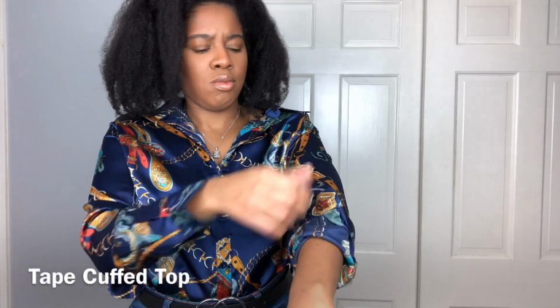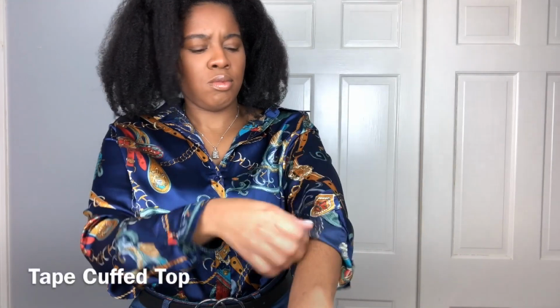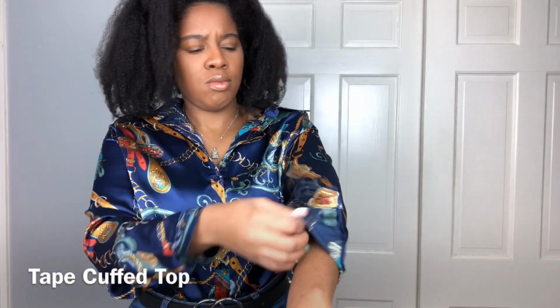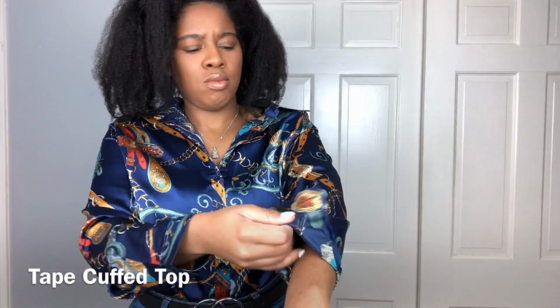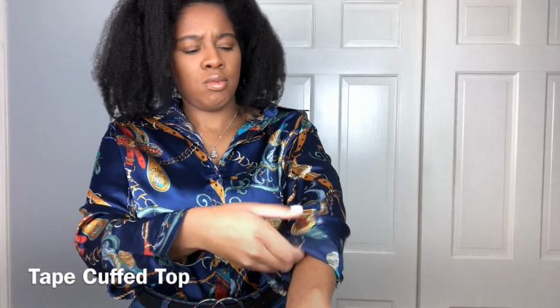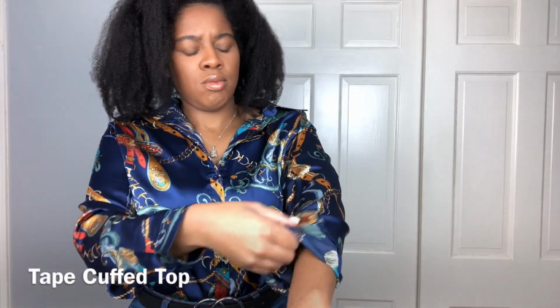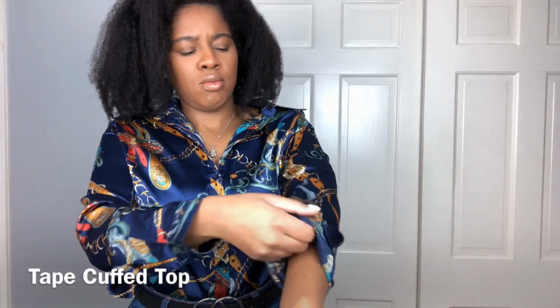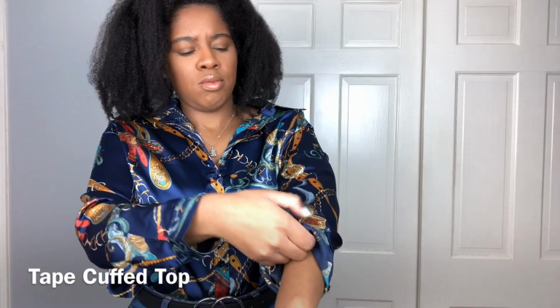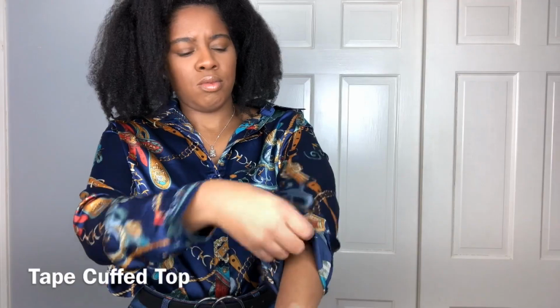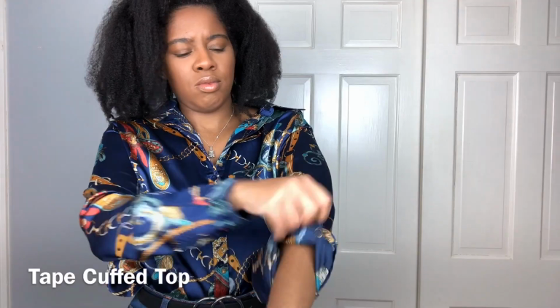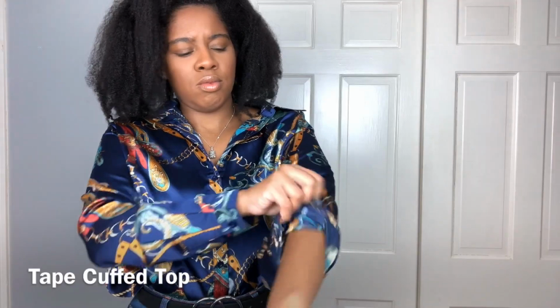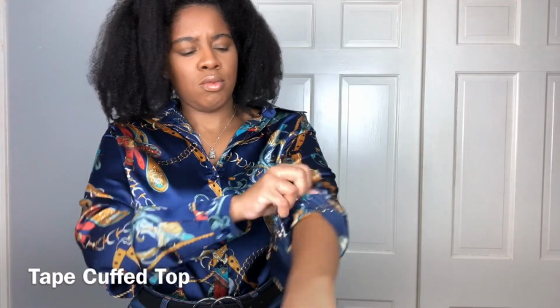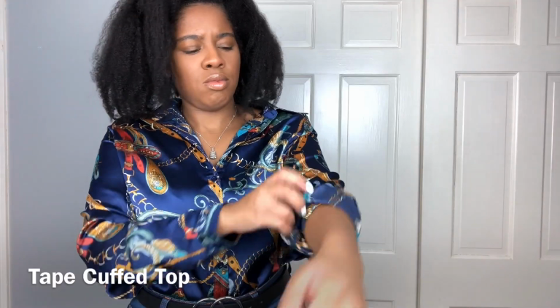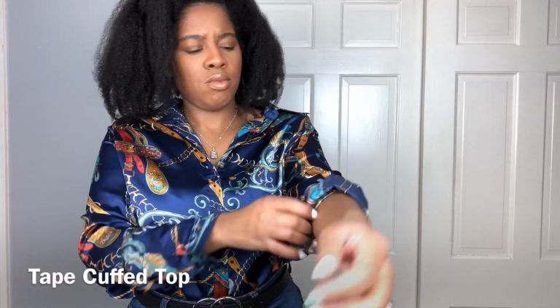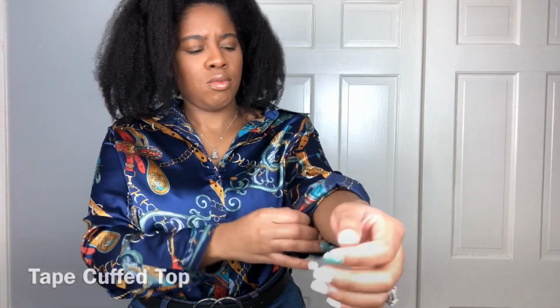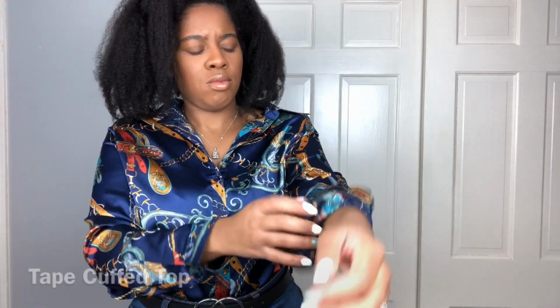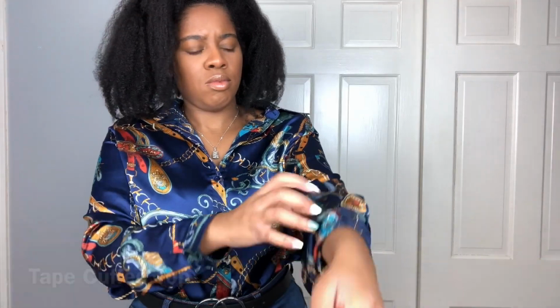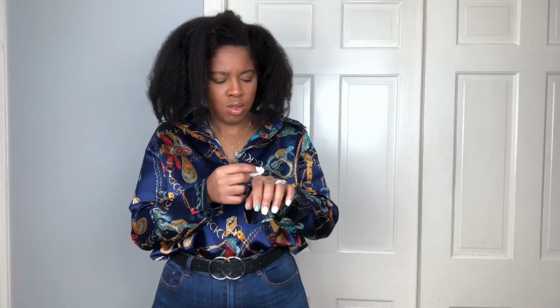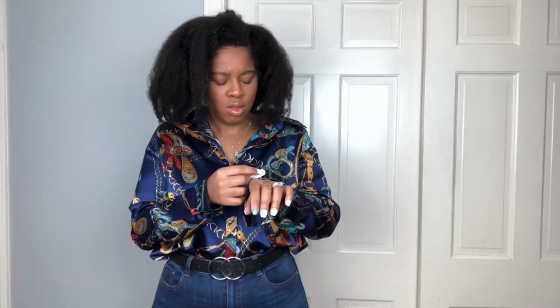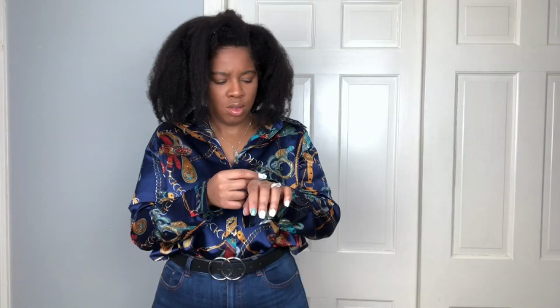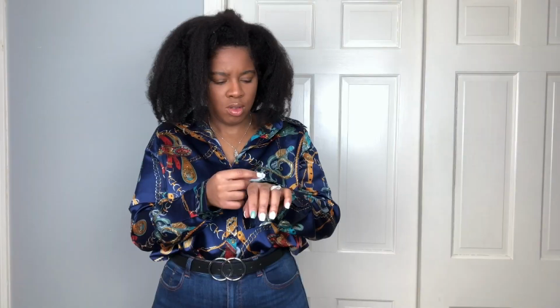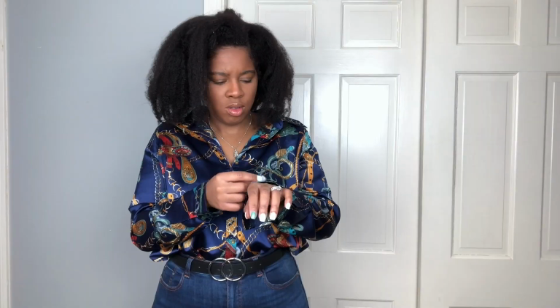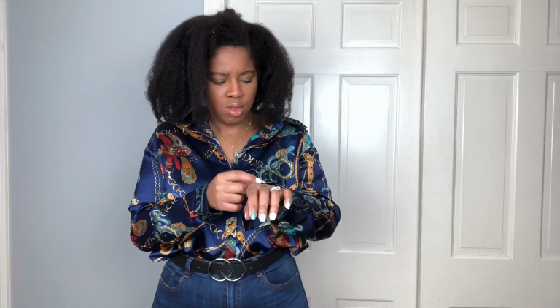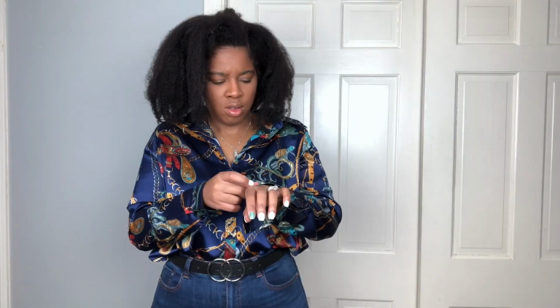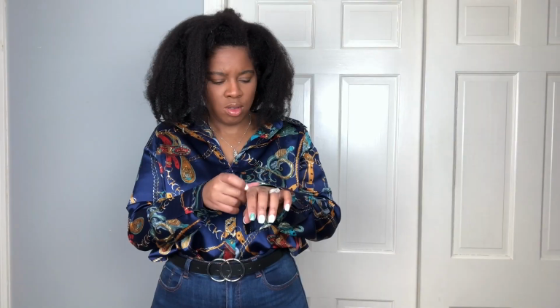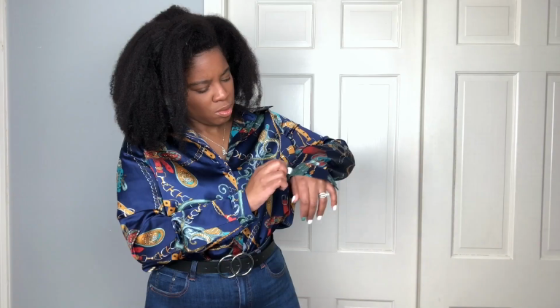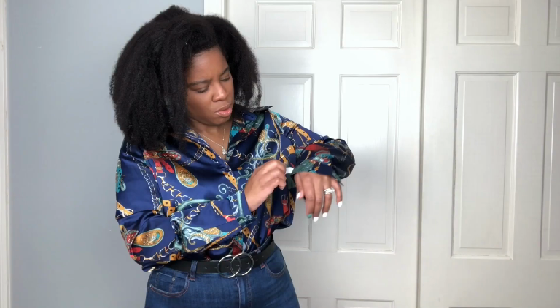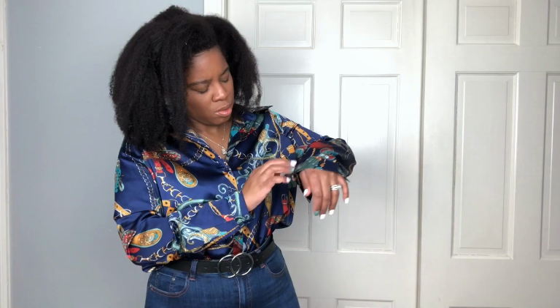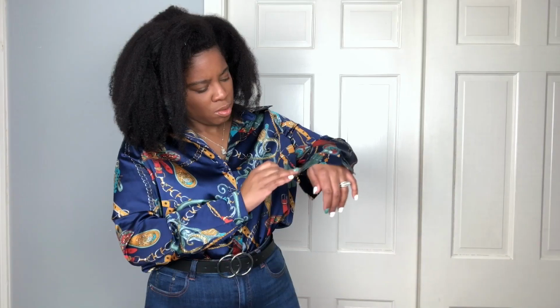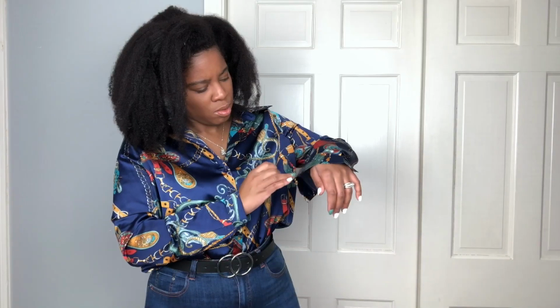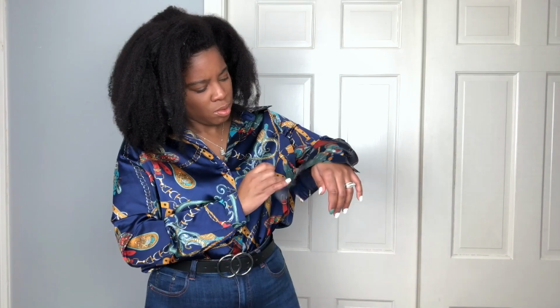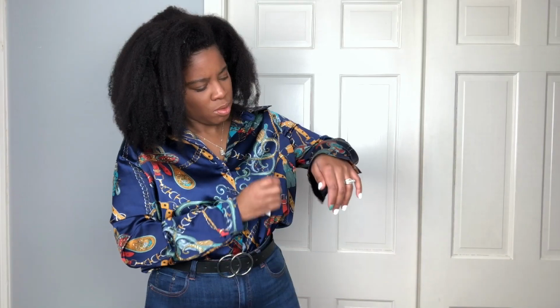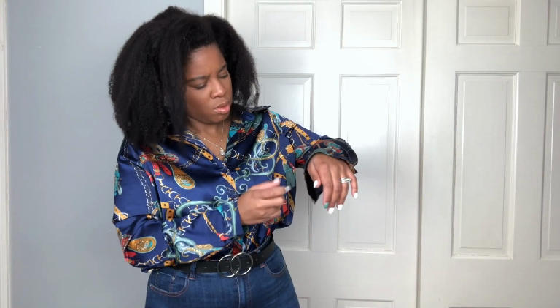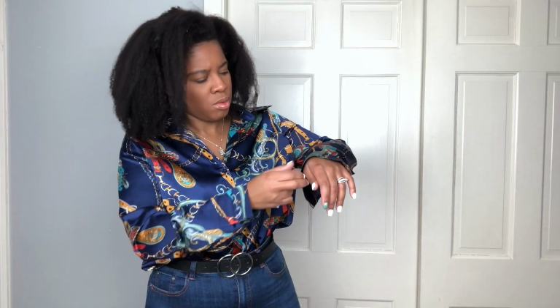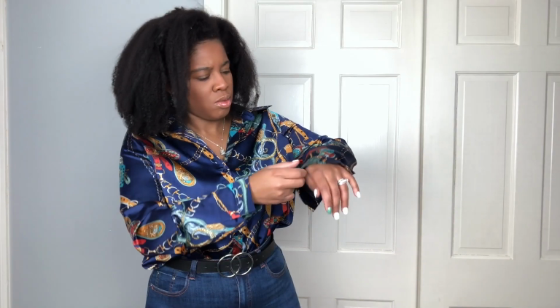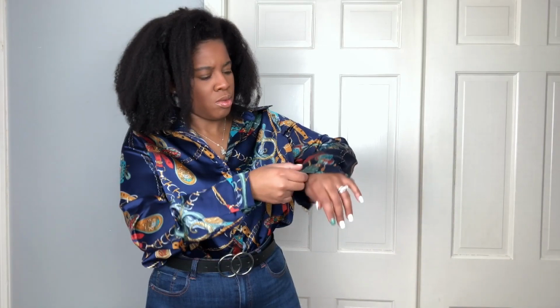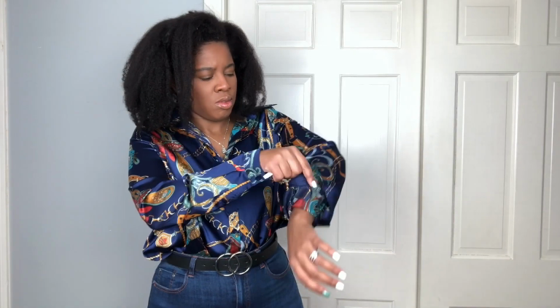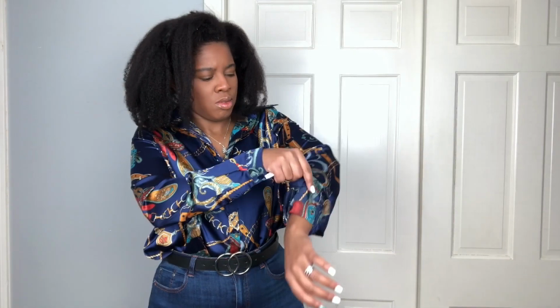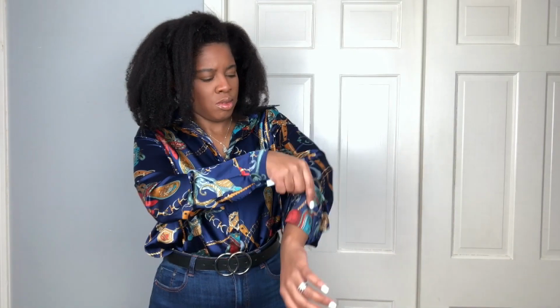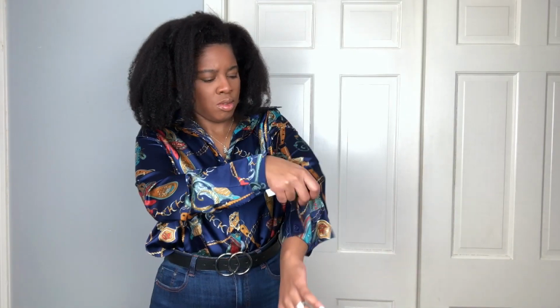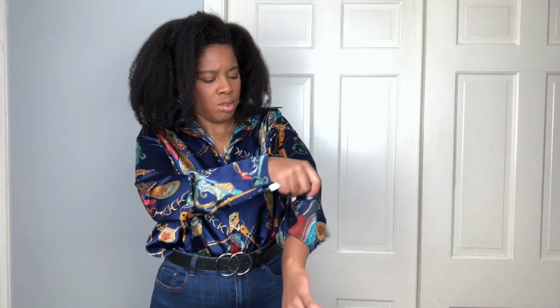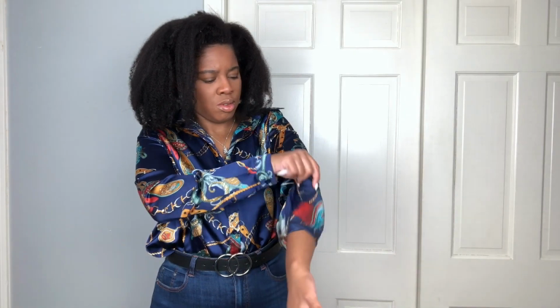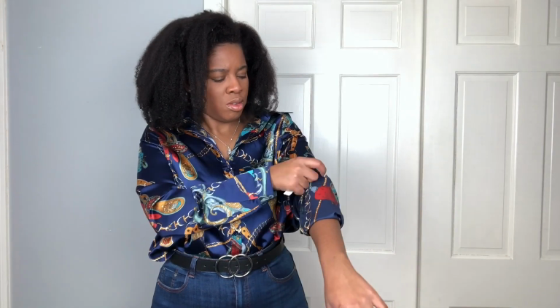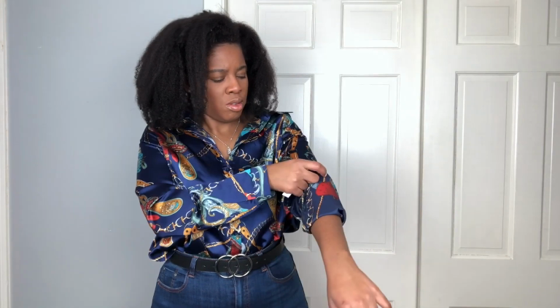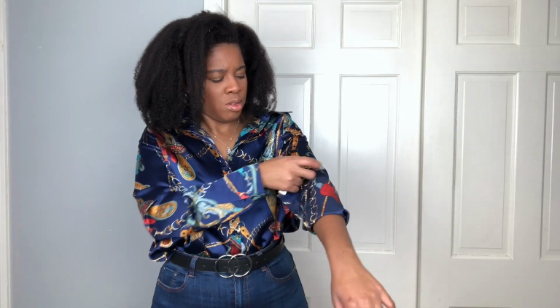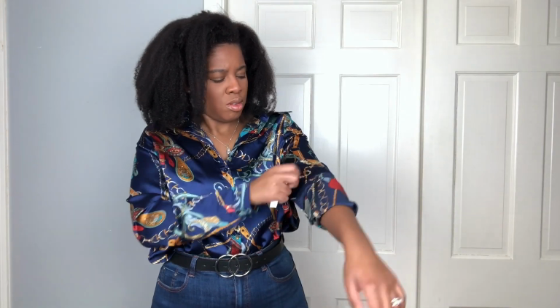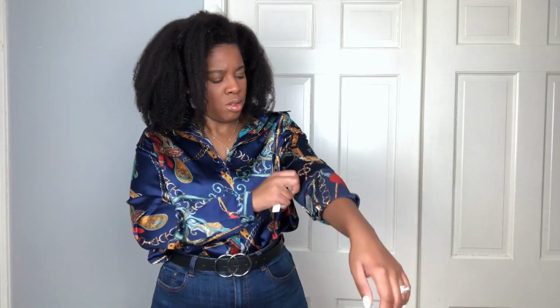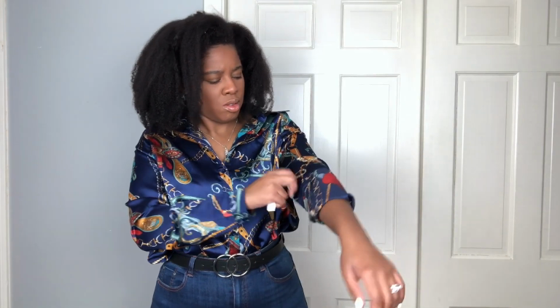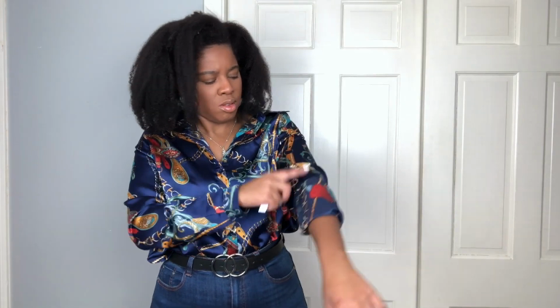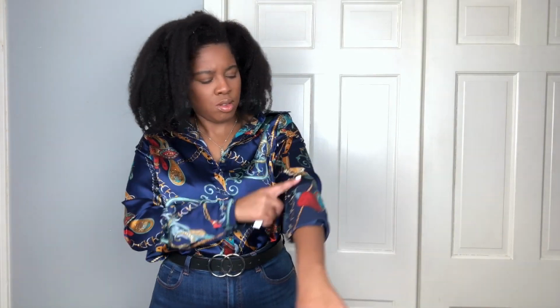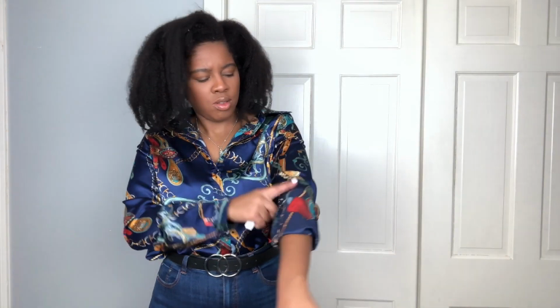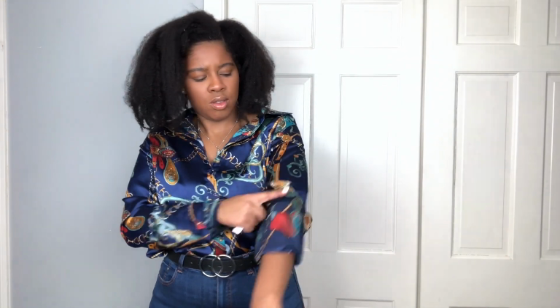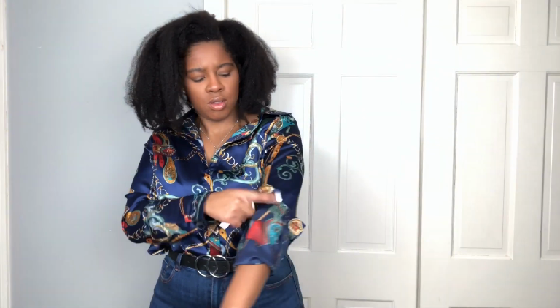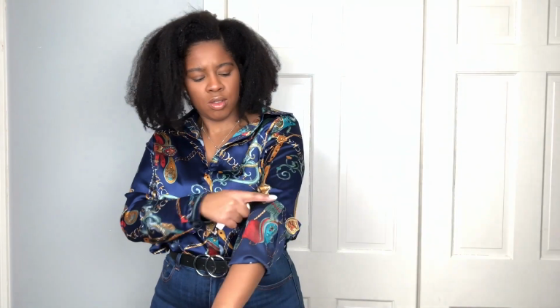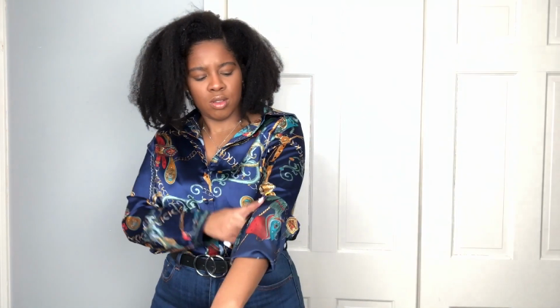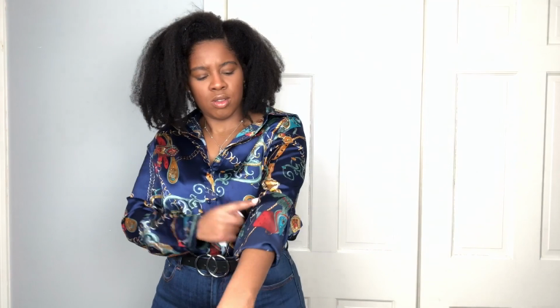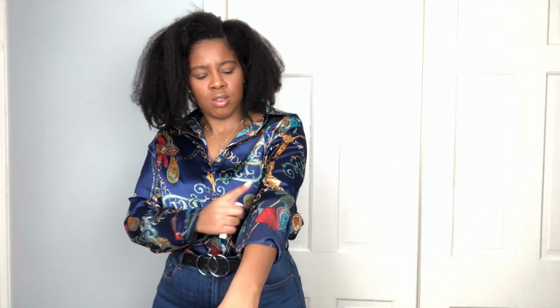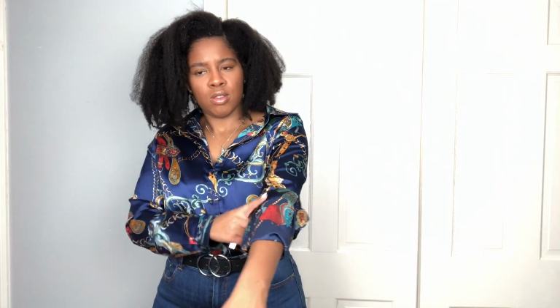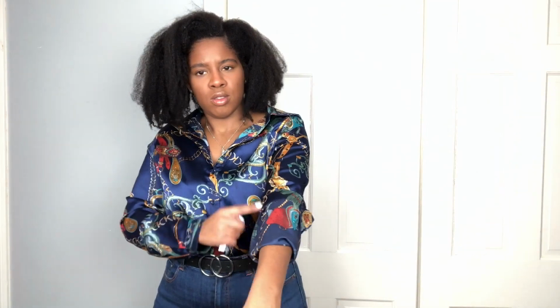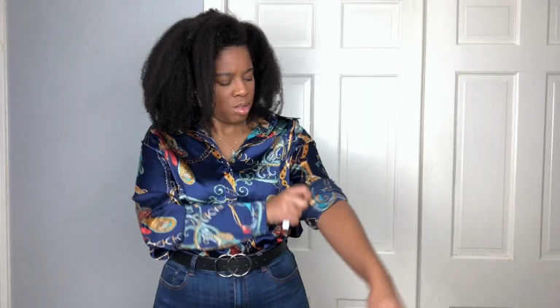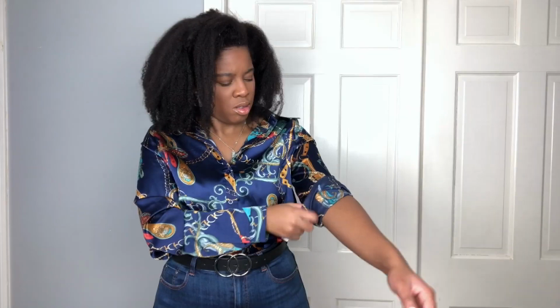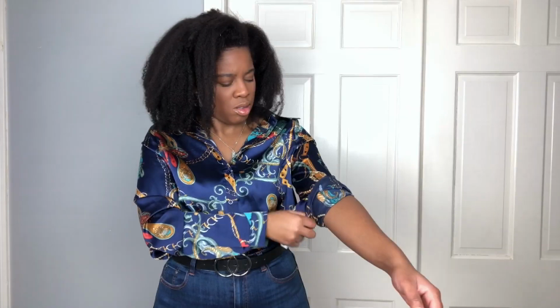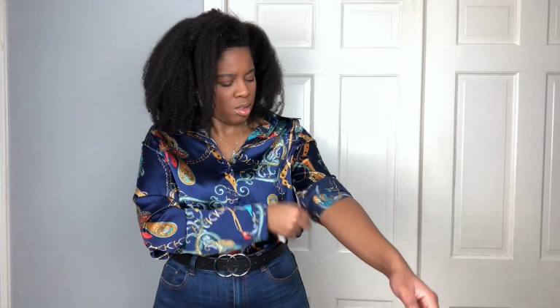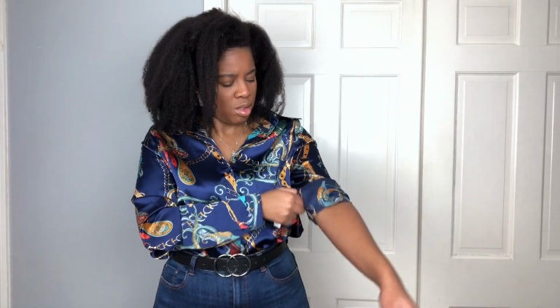Sometimes I cuff my sleeves and they slide right down. Using fashion tape helps keep my cuff in place.